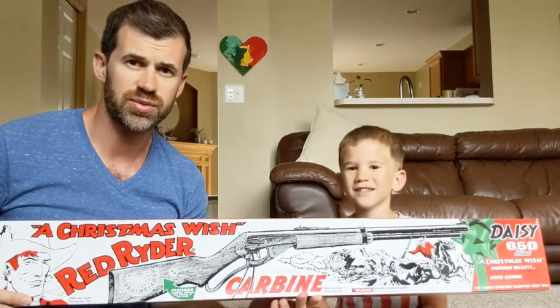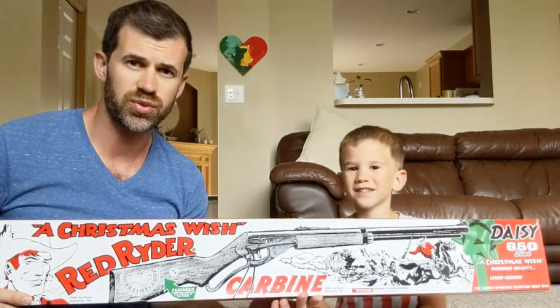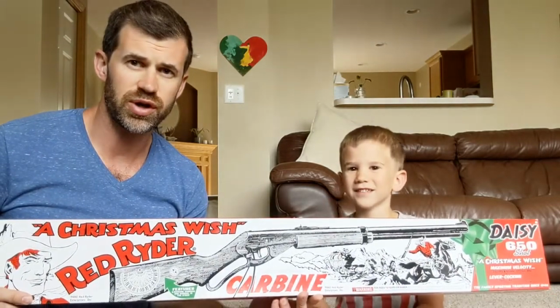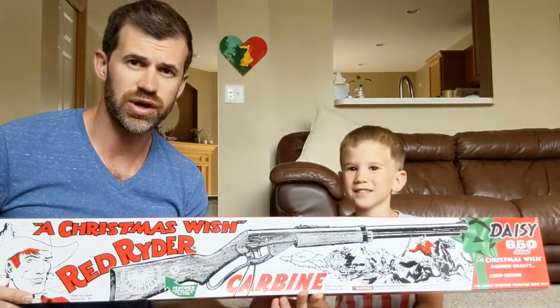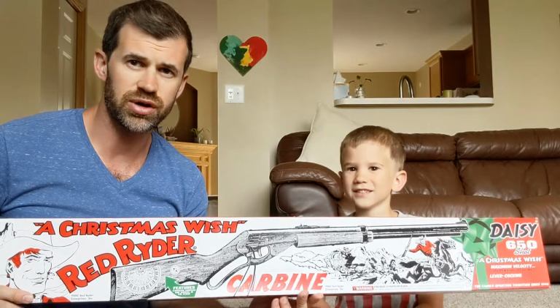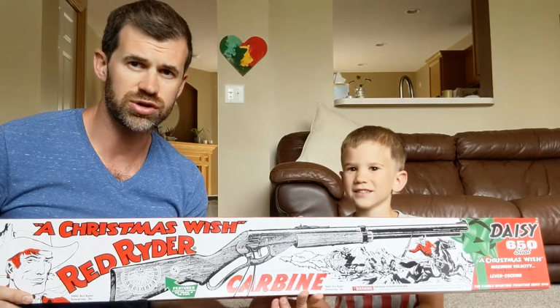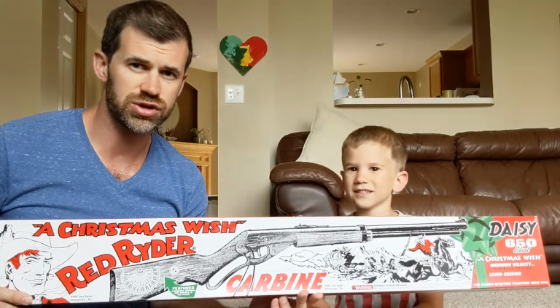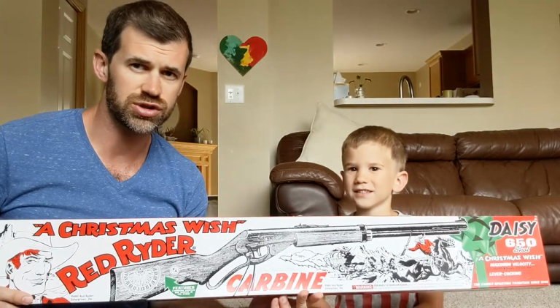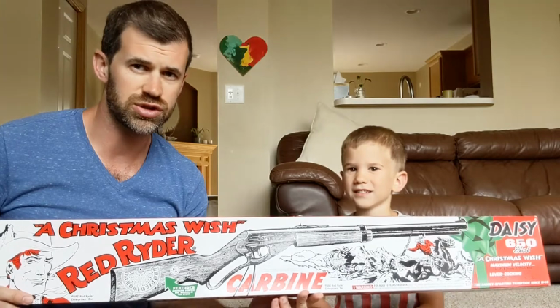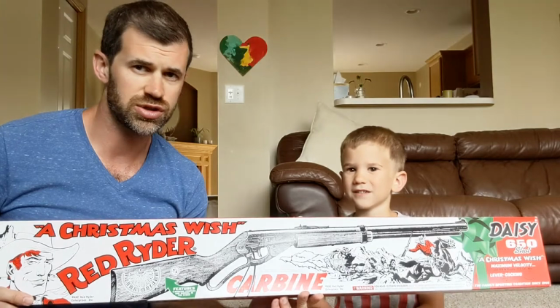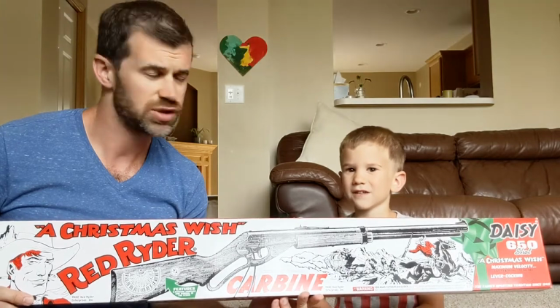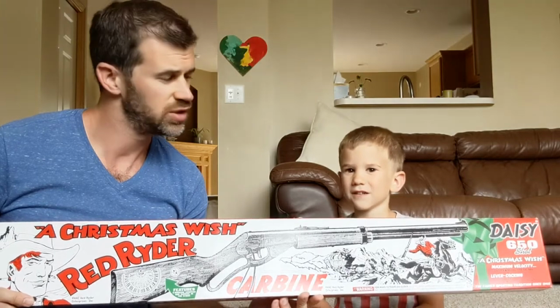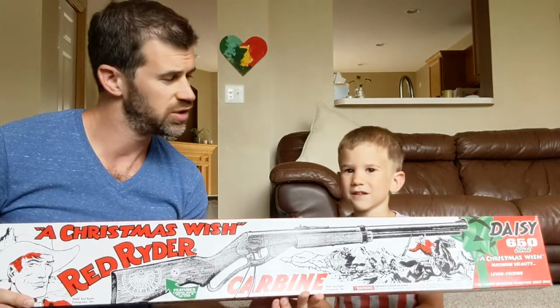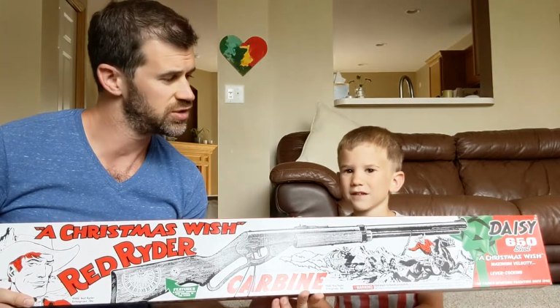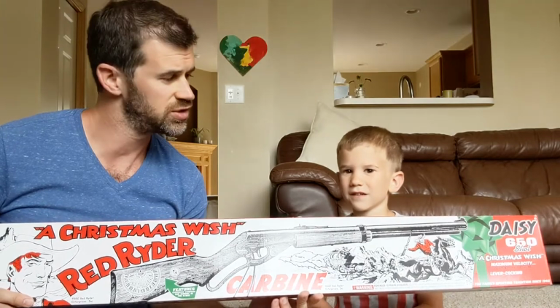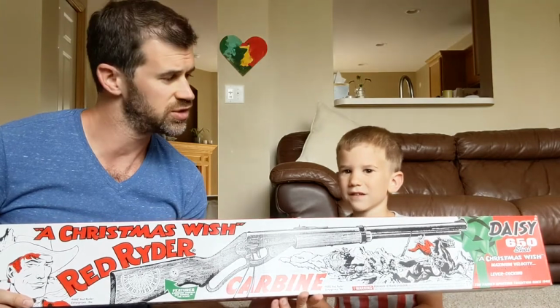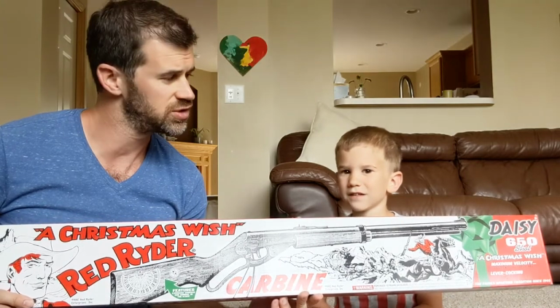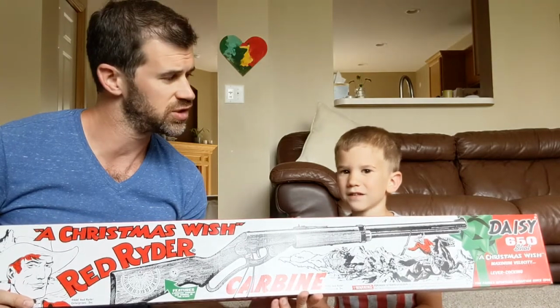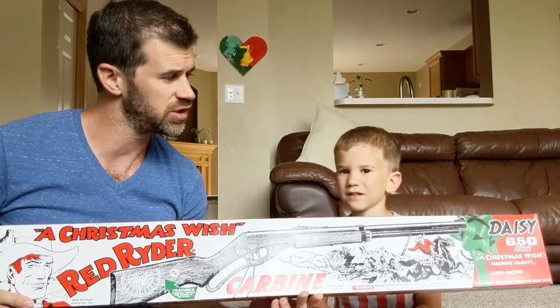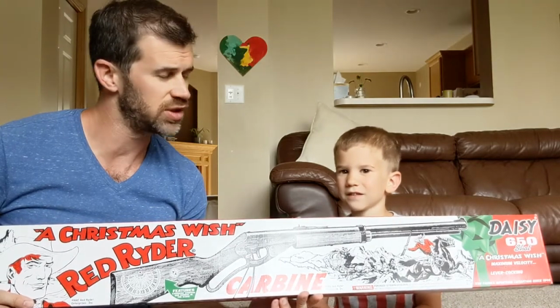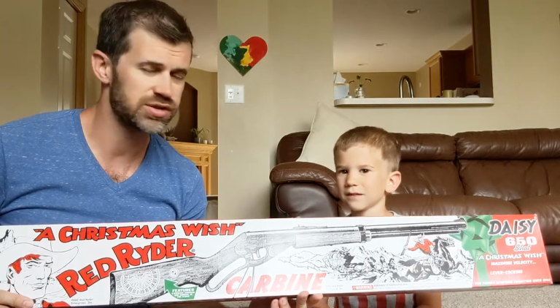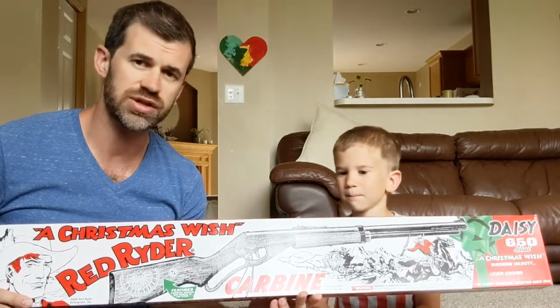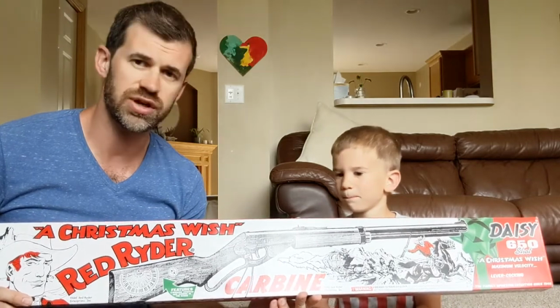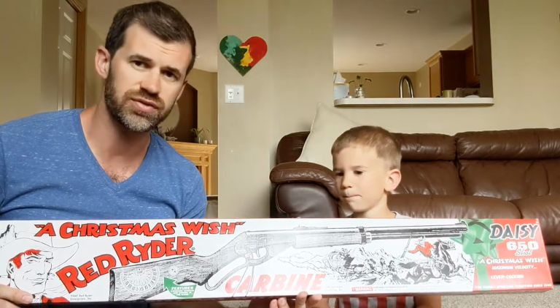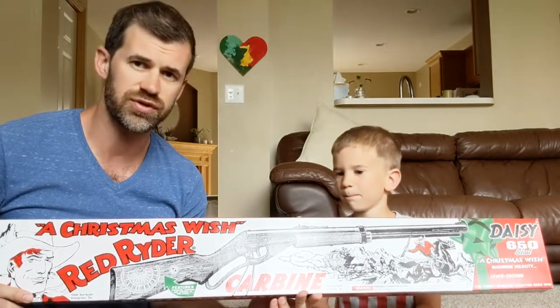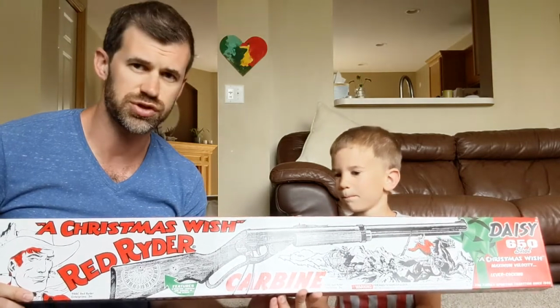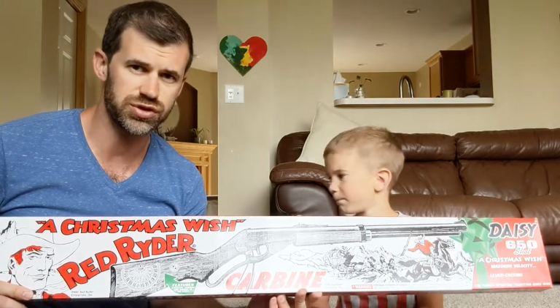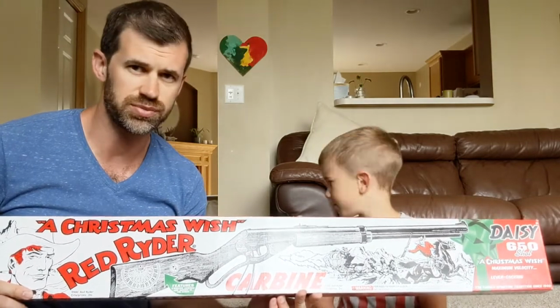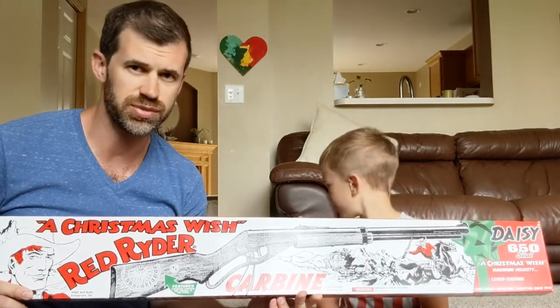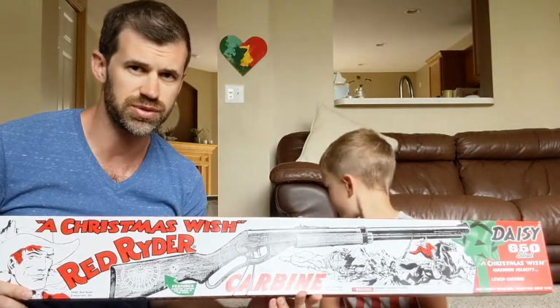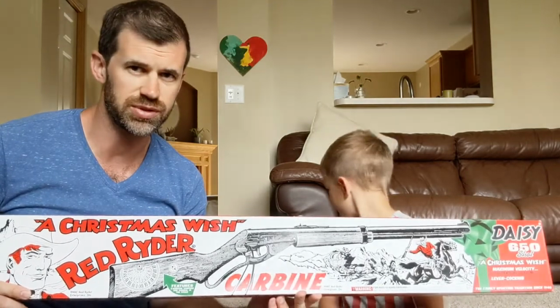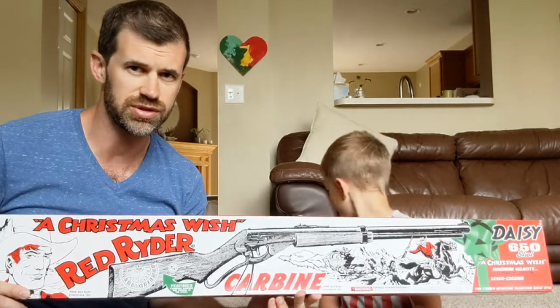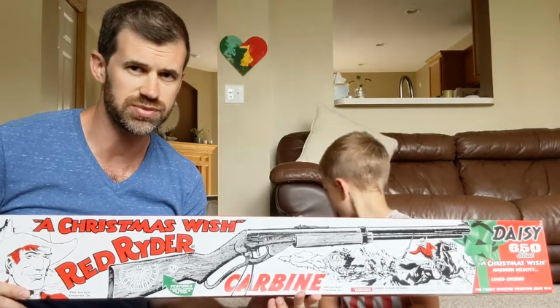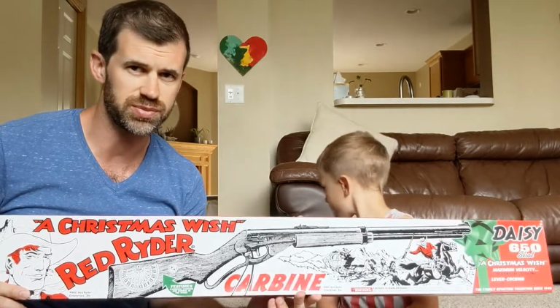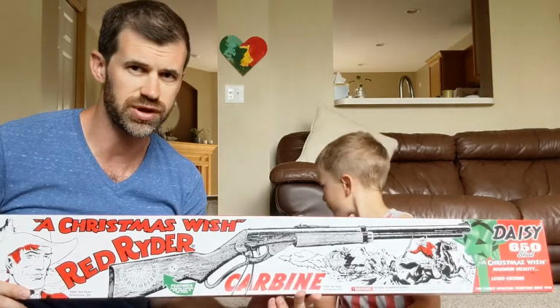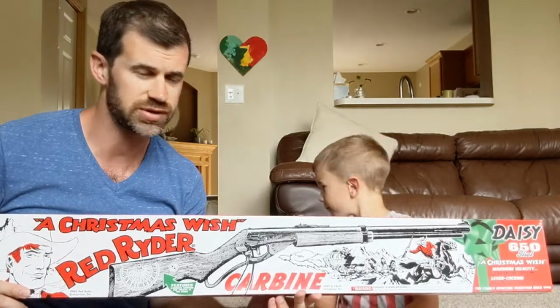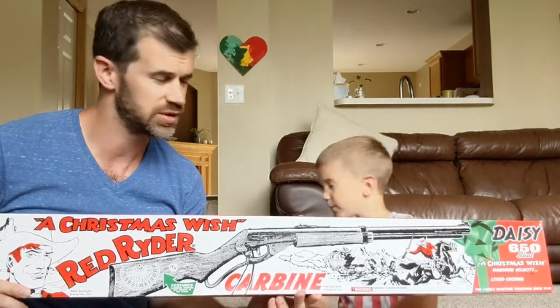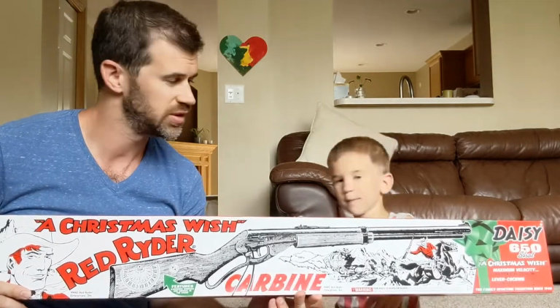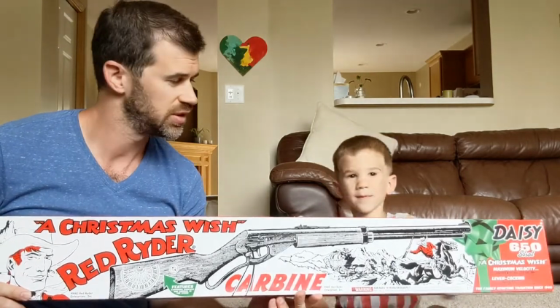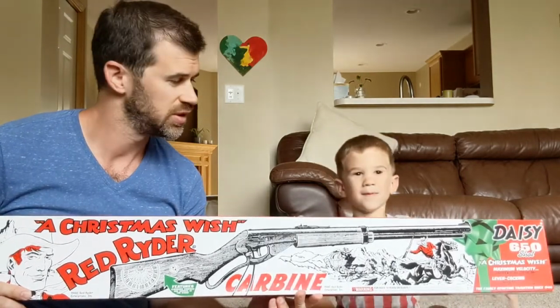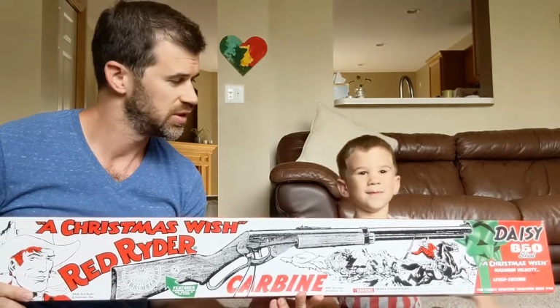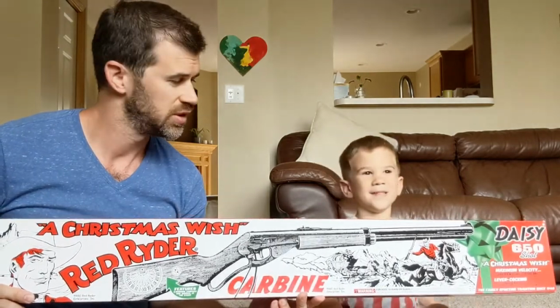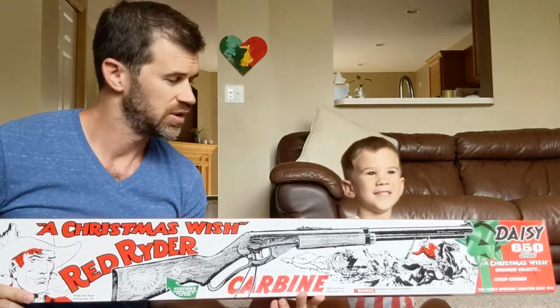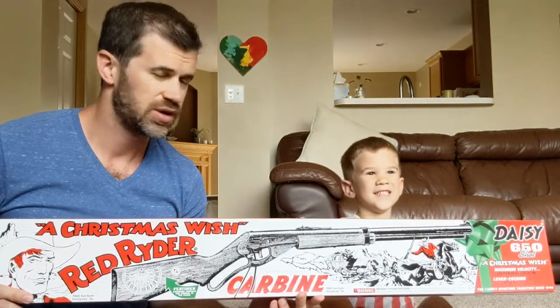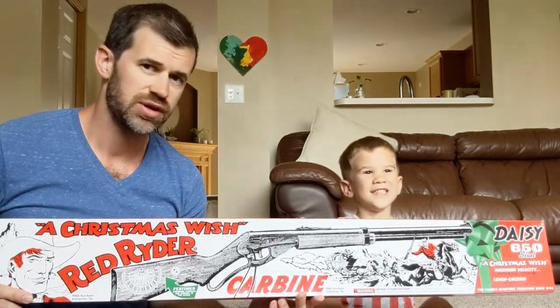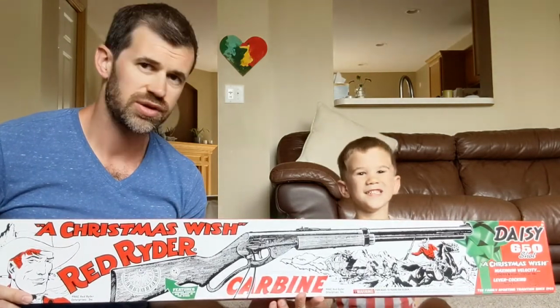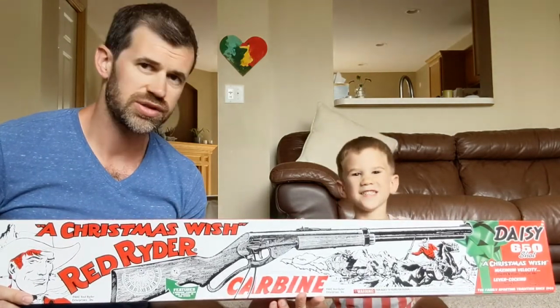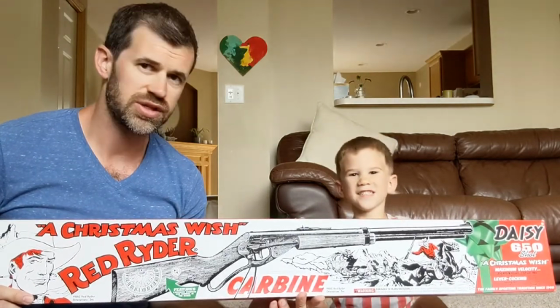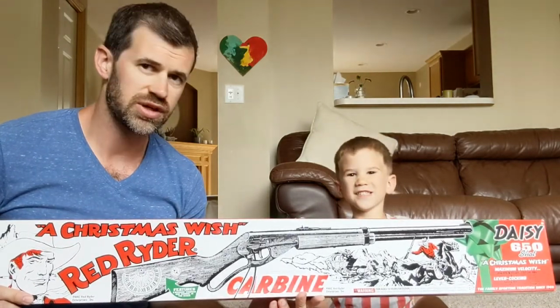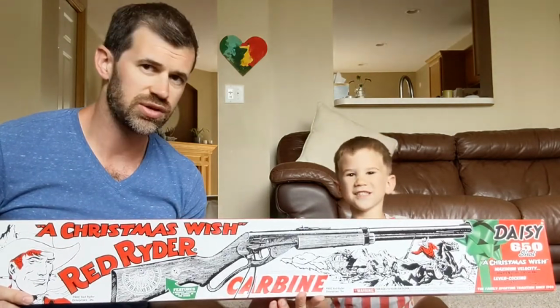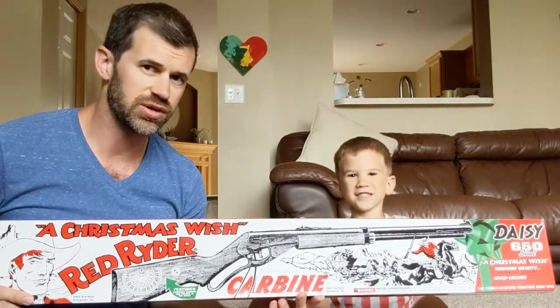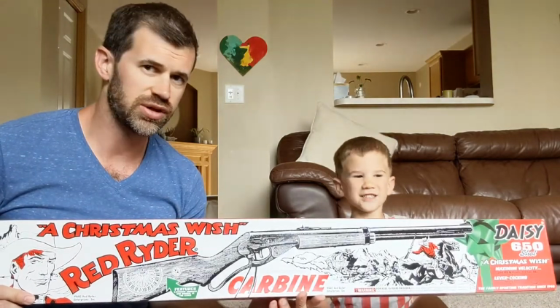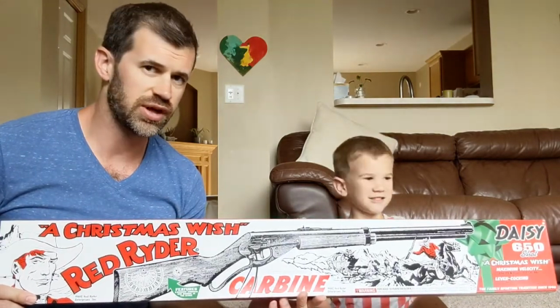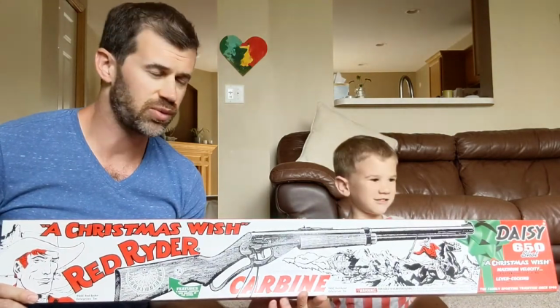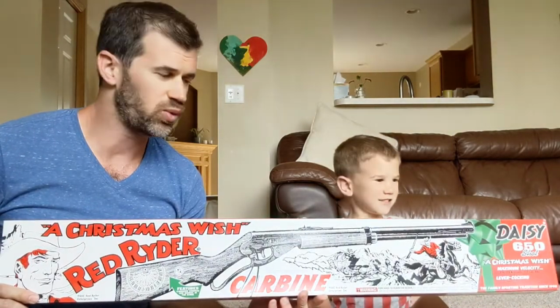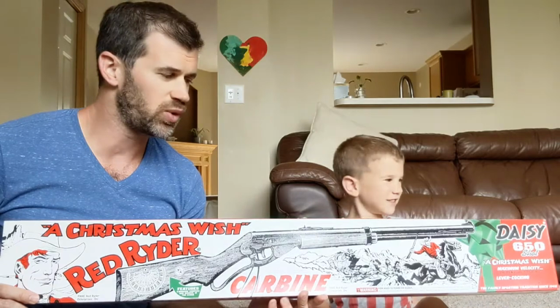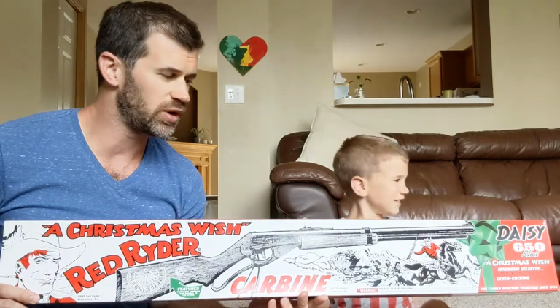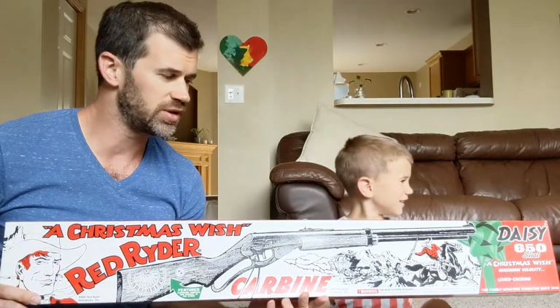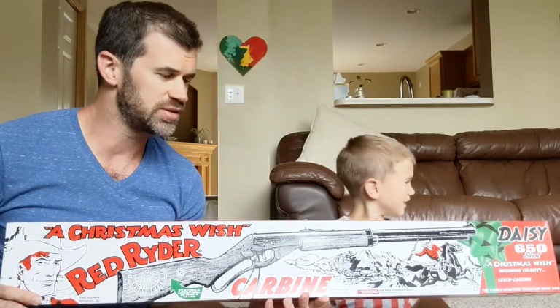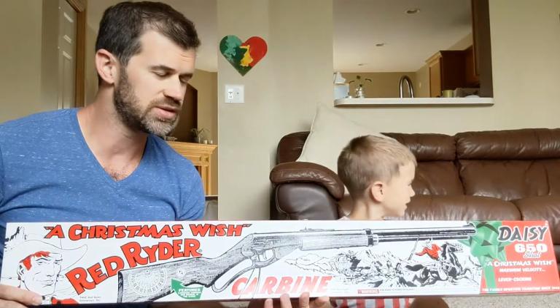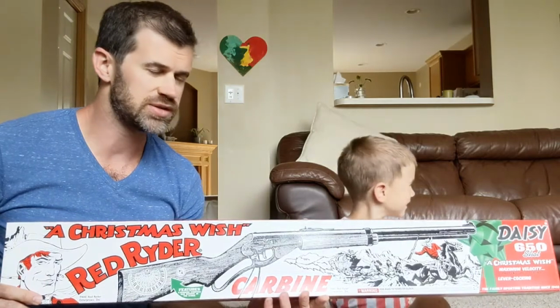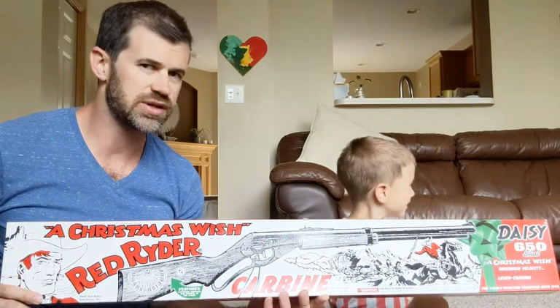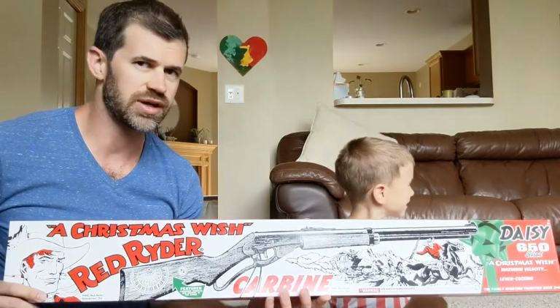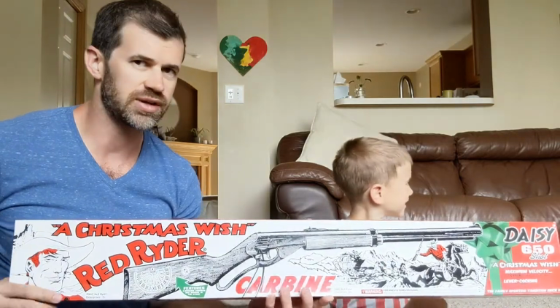Right now it's just set up for shooting BBs, but let's take a look at what is inside.